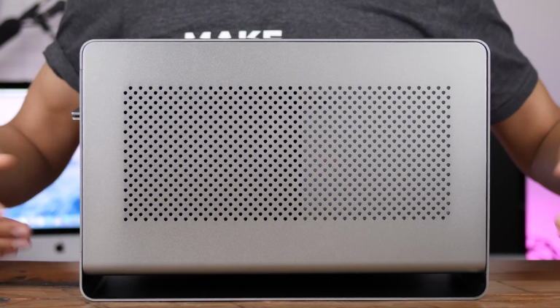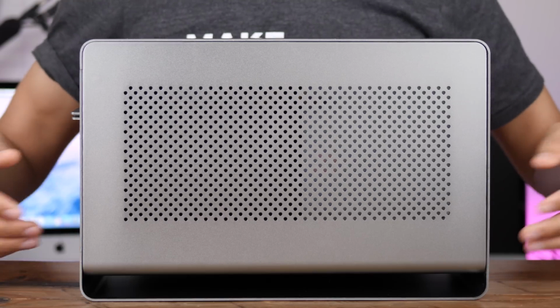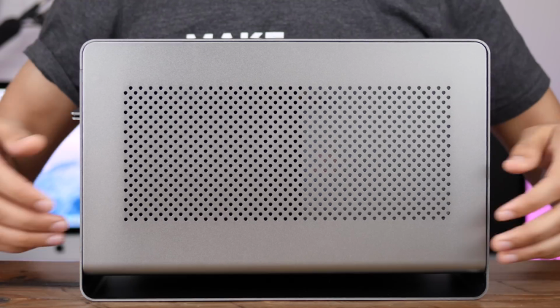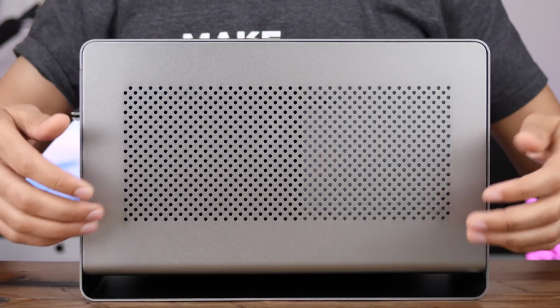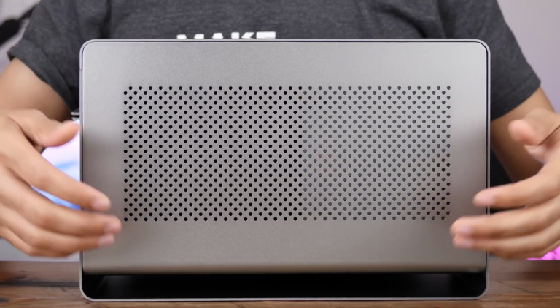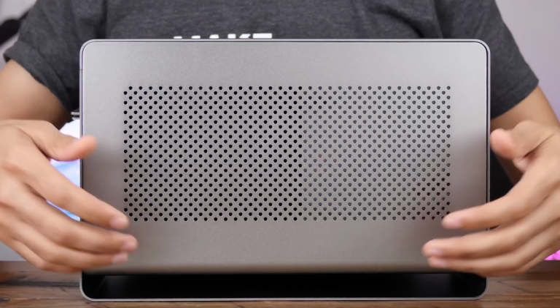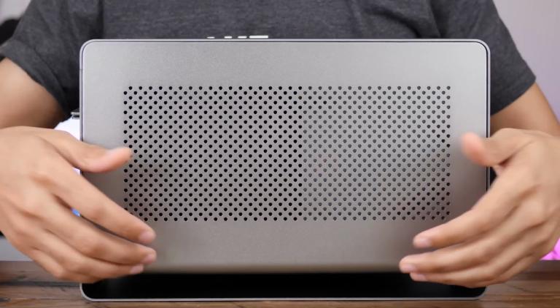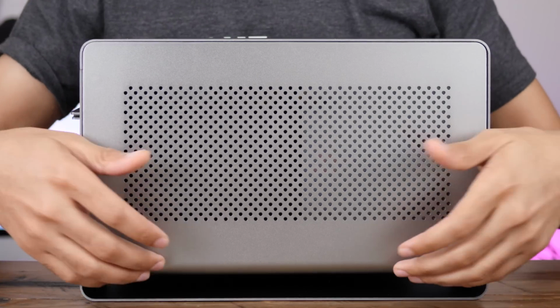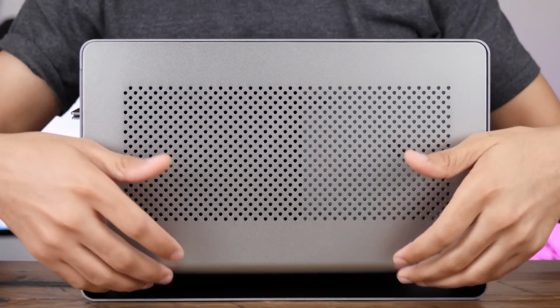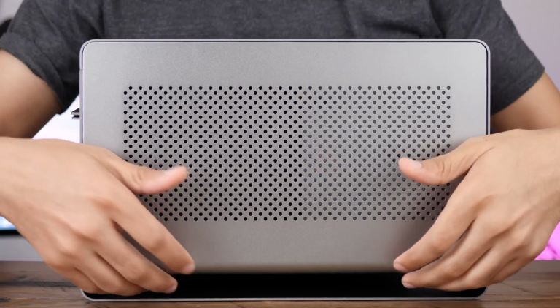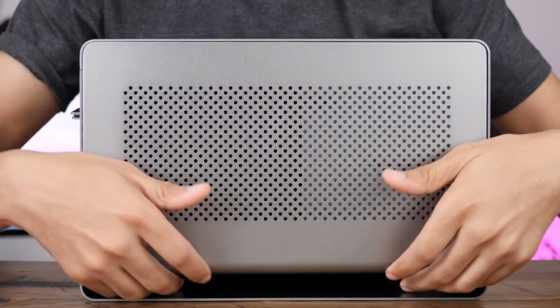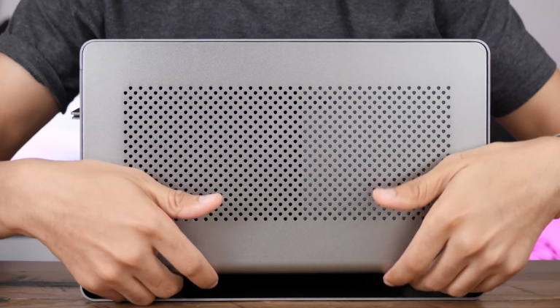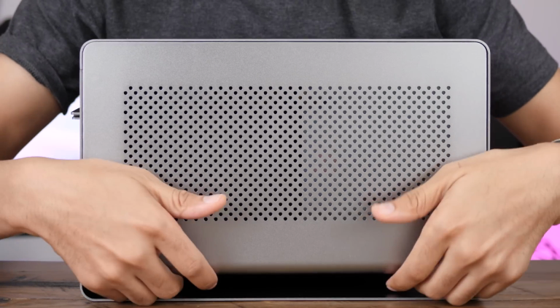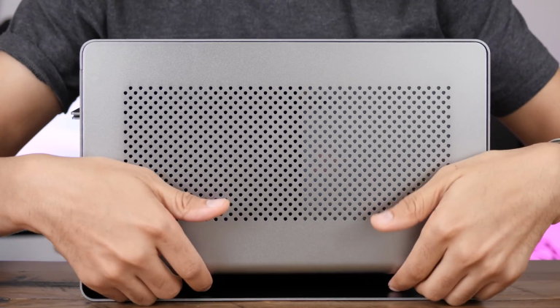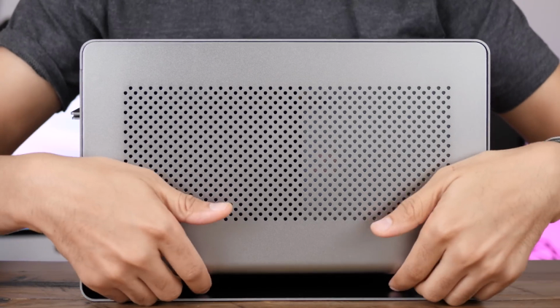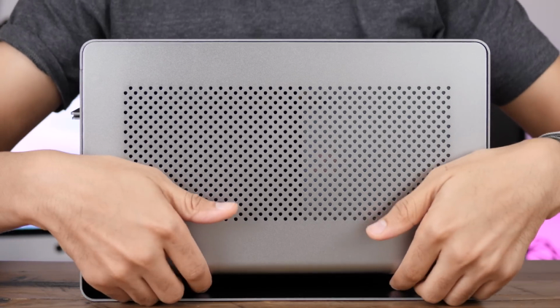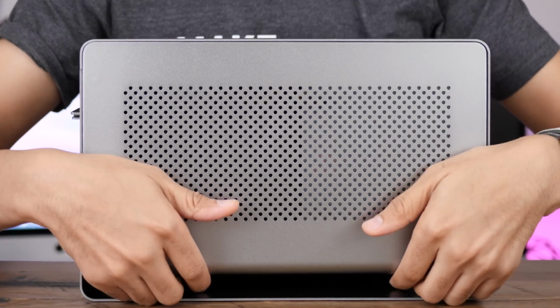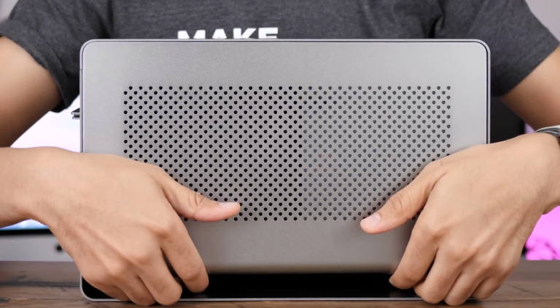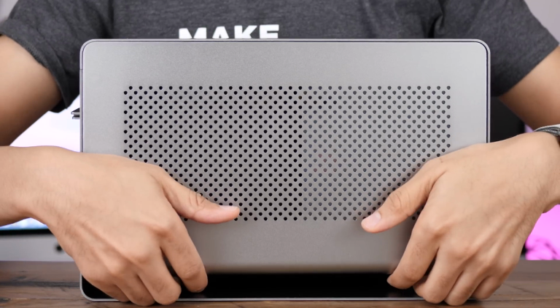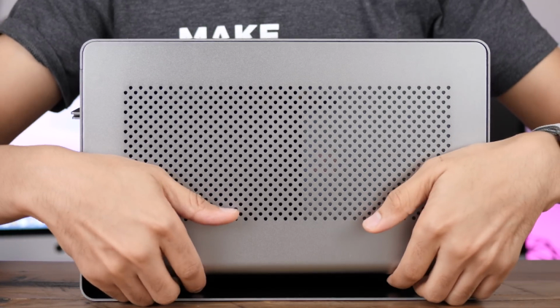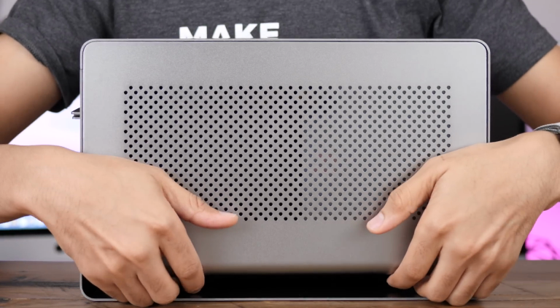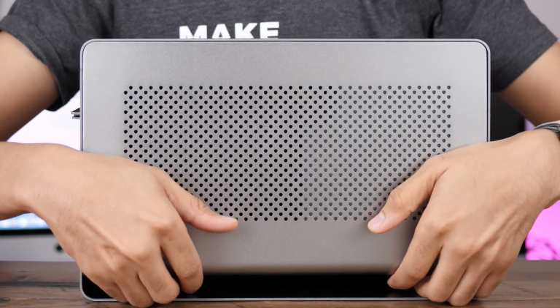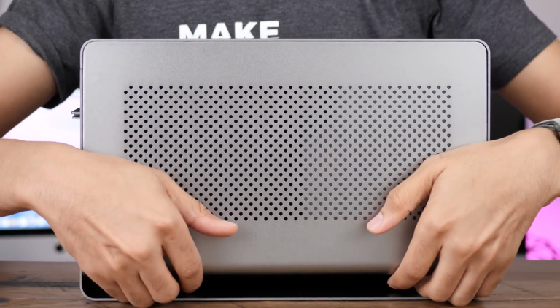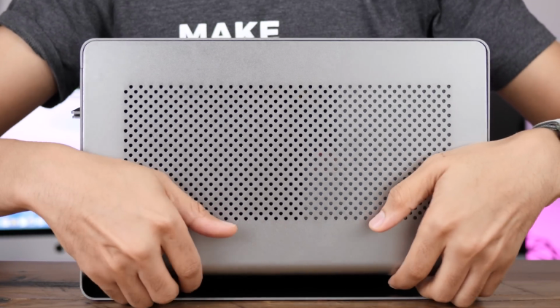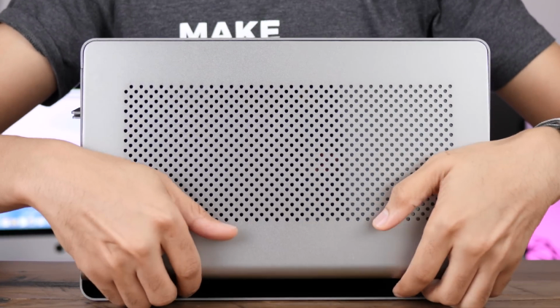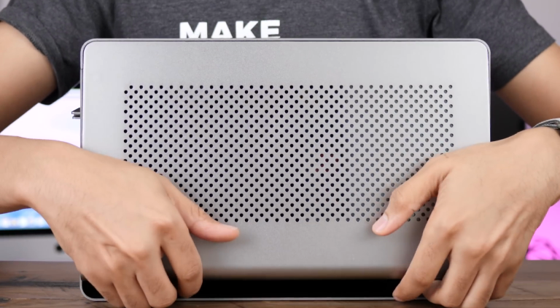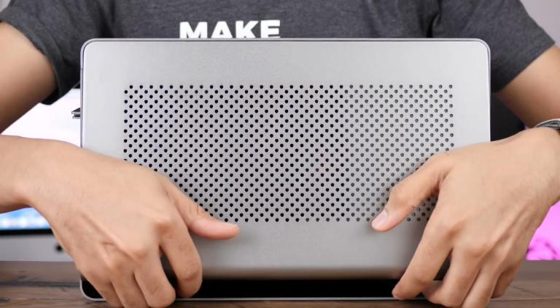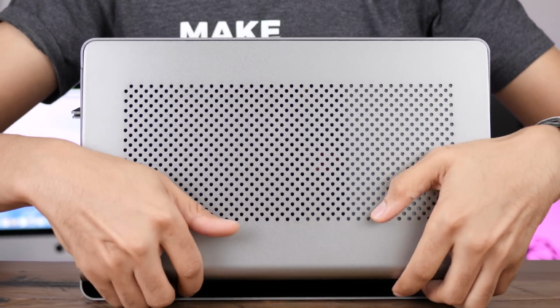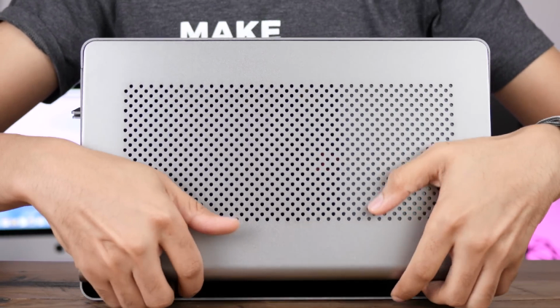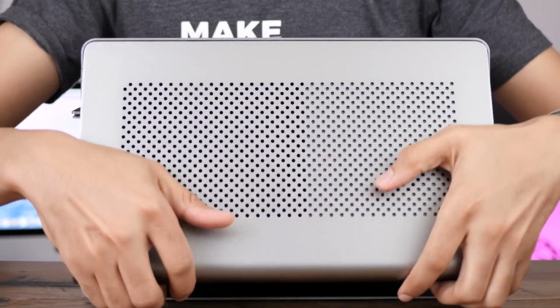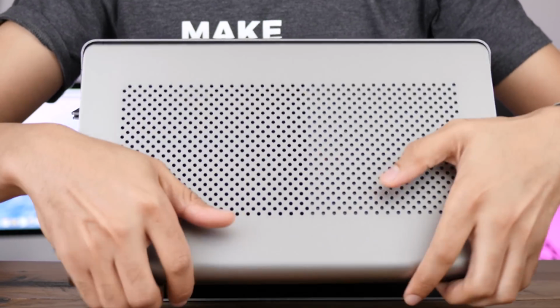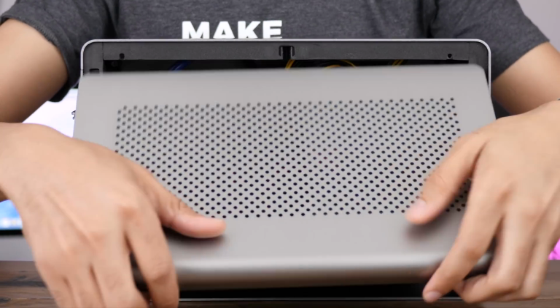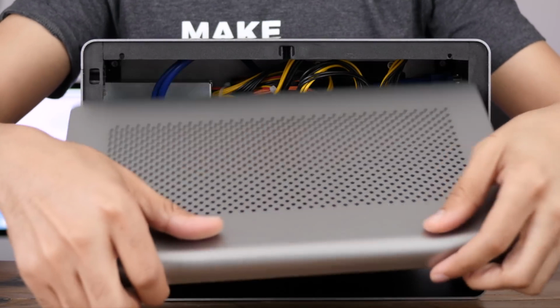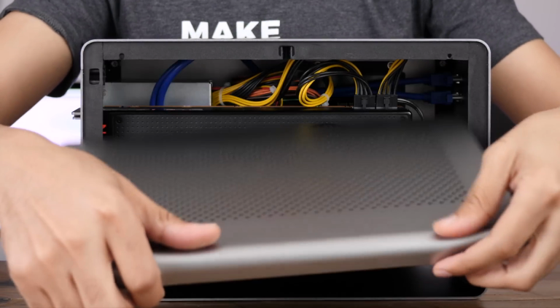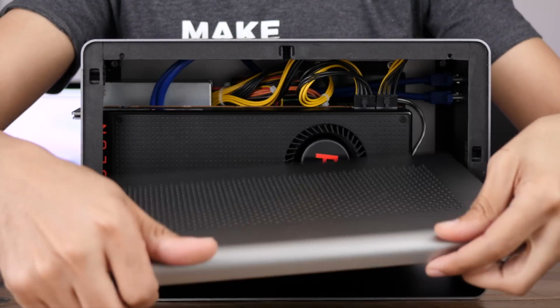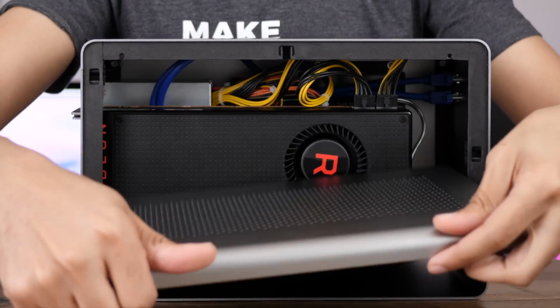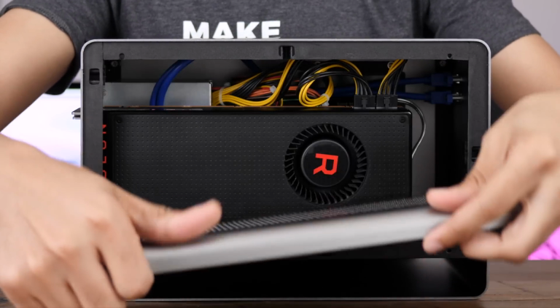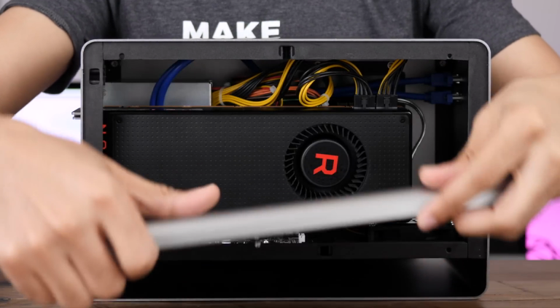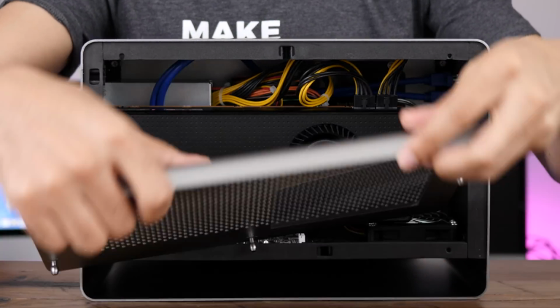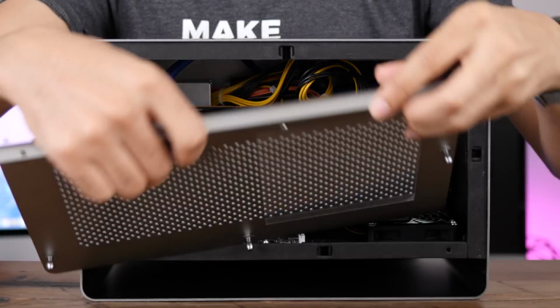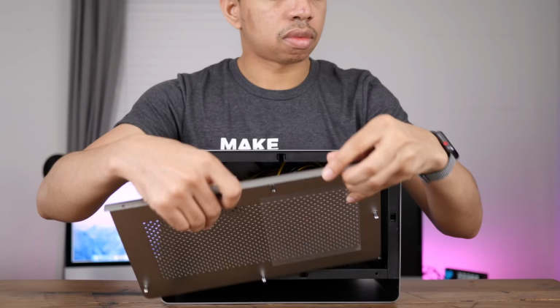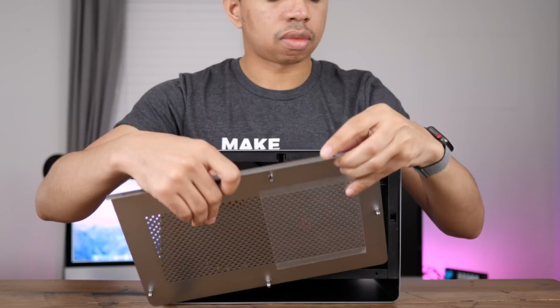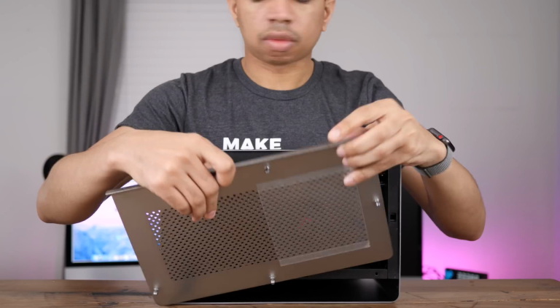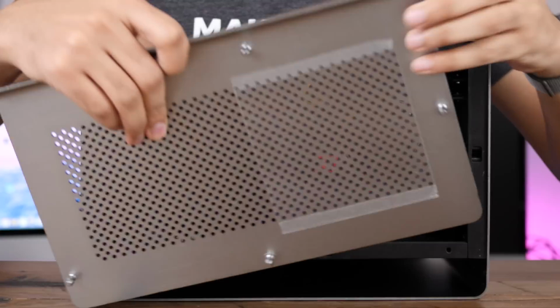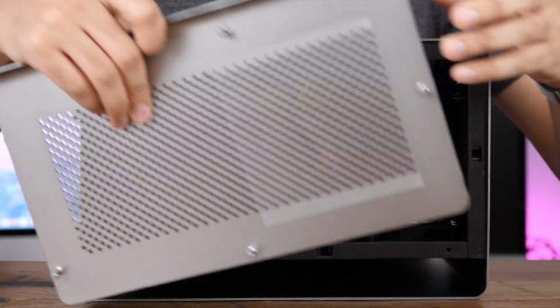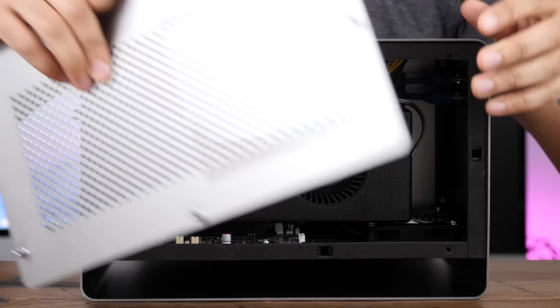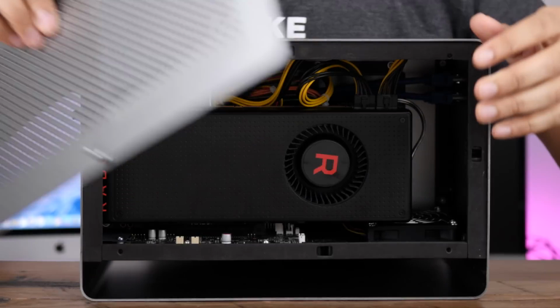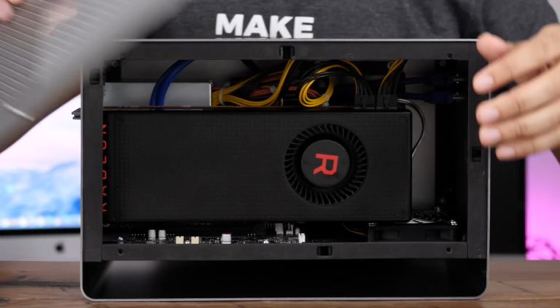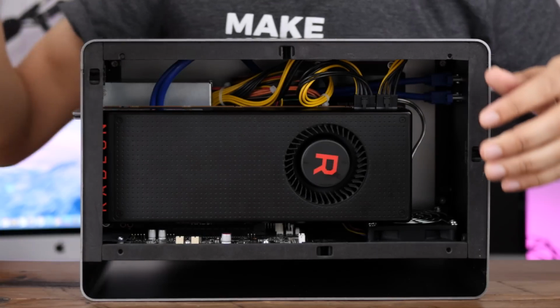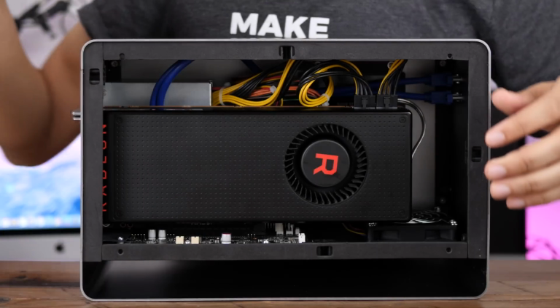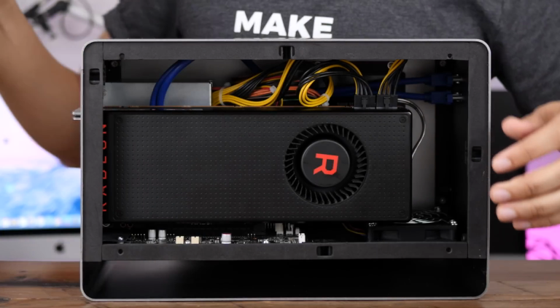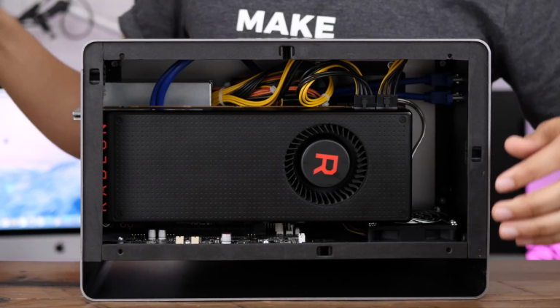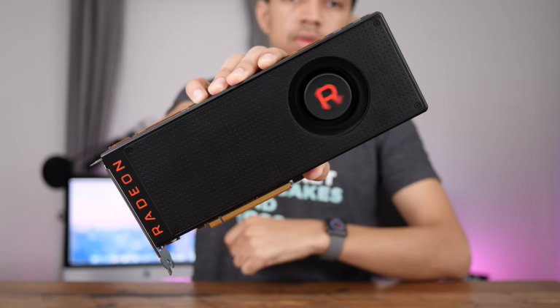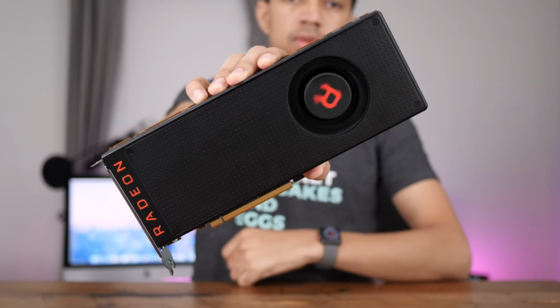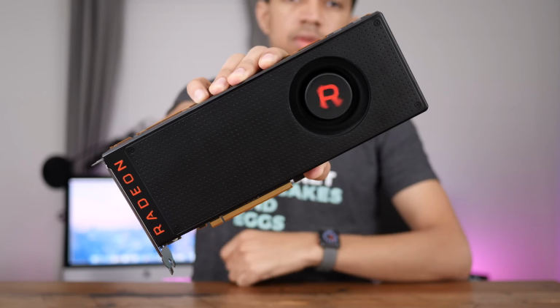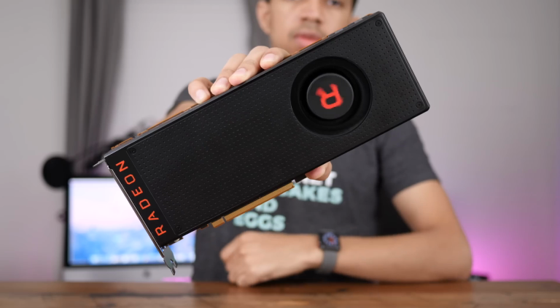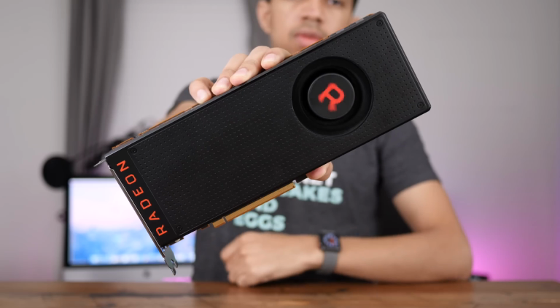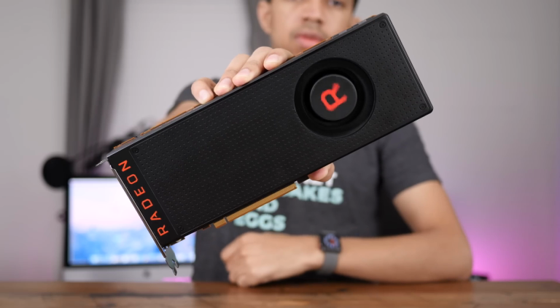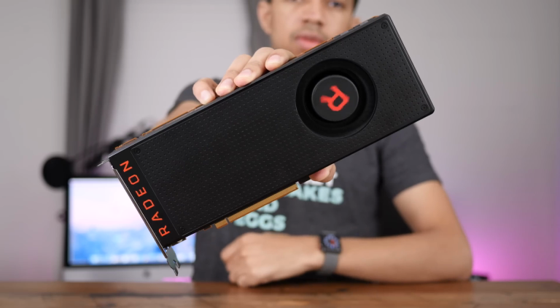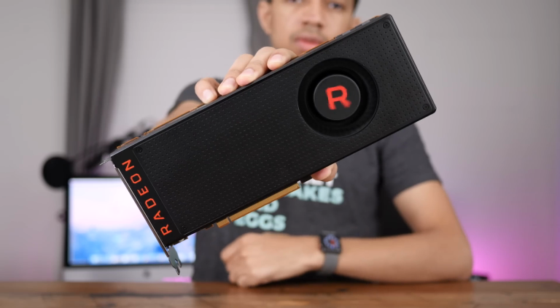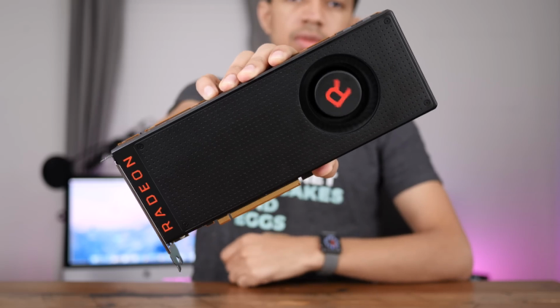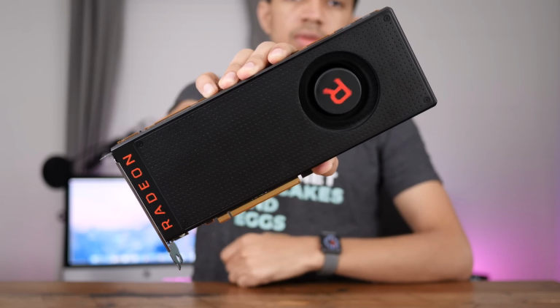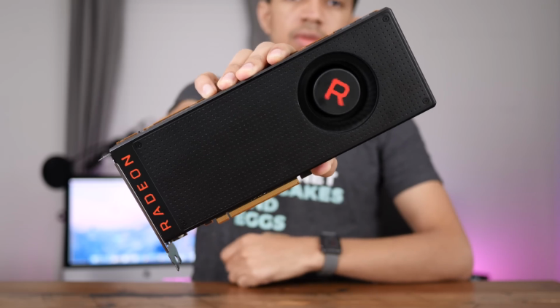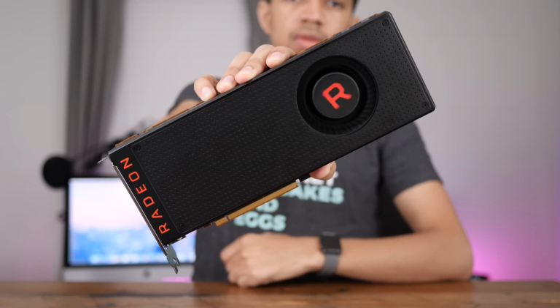An eGPU status update with the RX Vega 64 and the latest macOS High Sierra Beta.